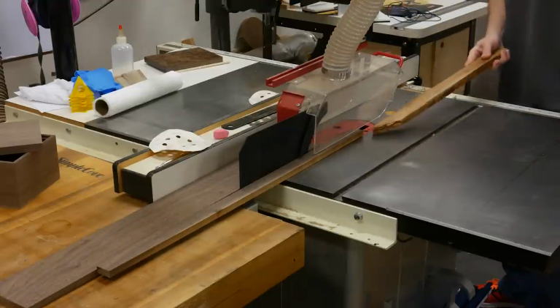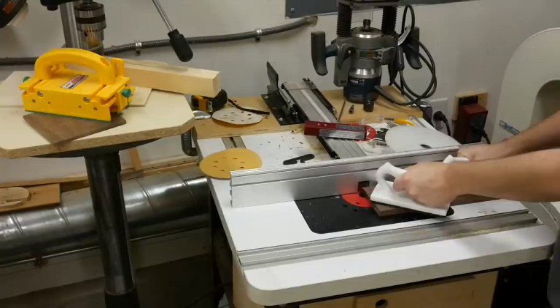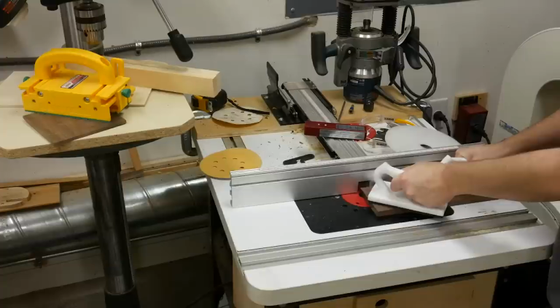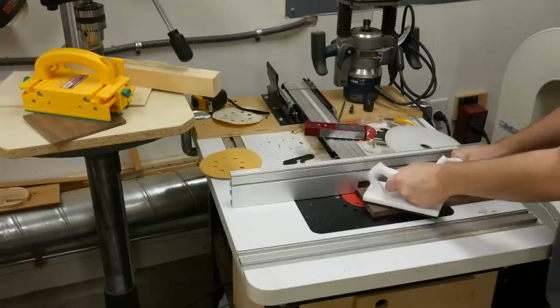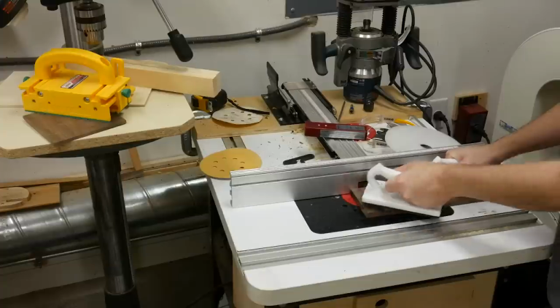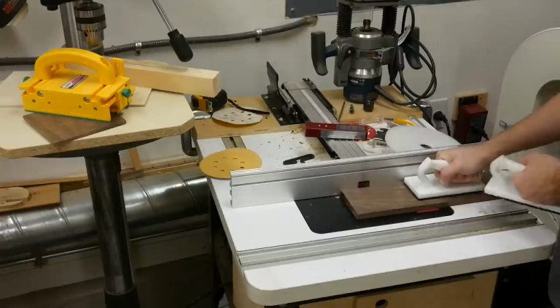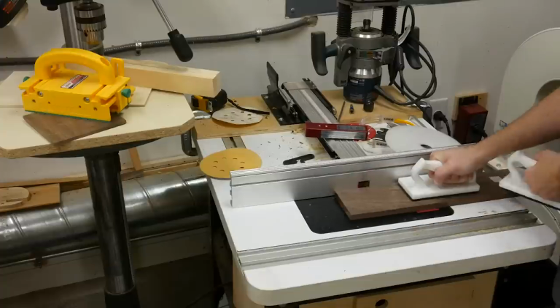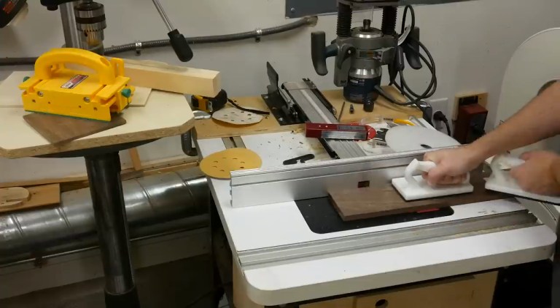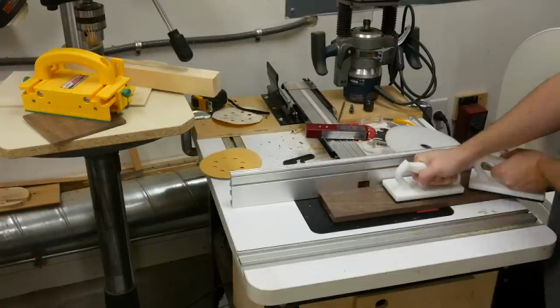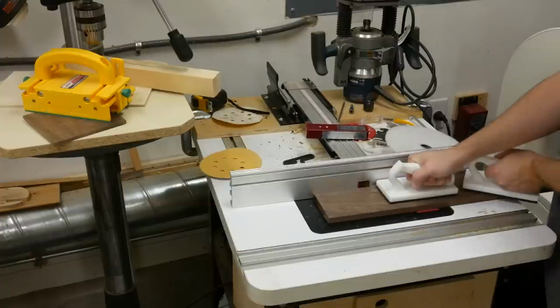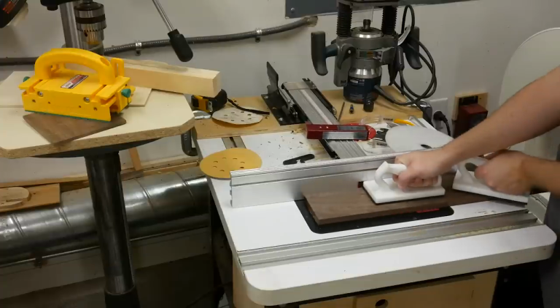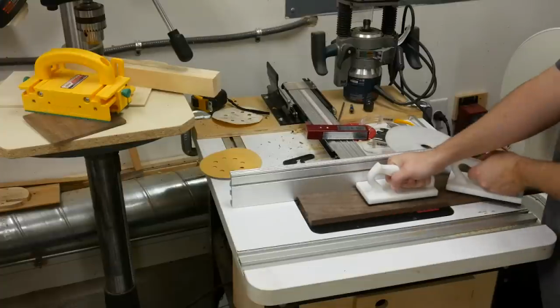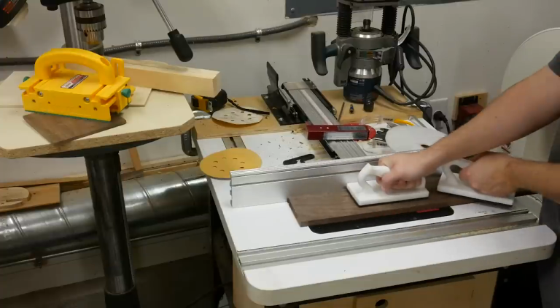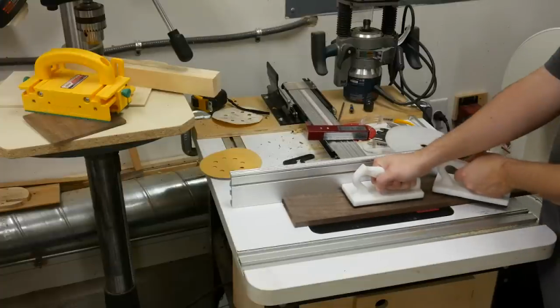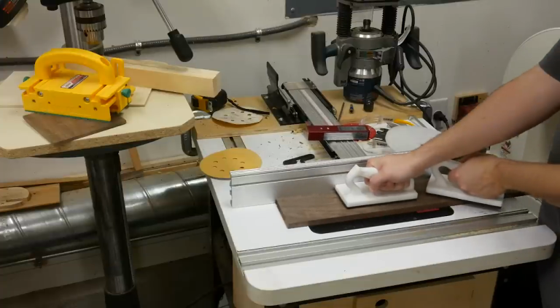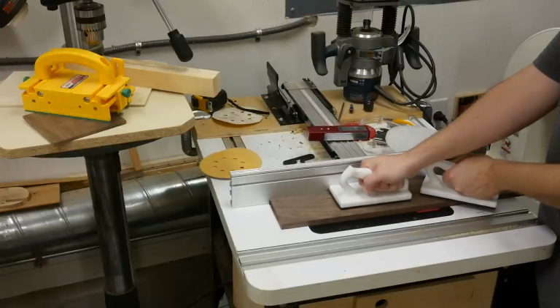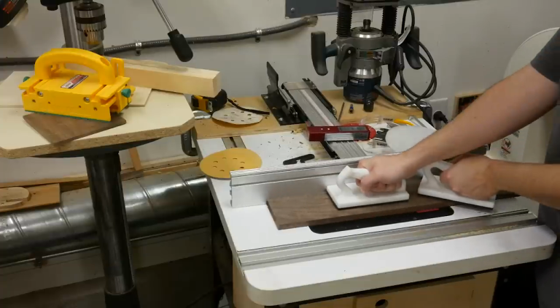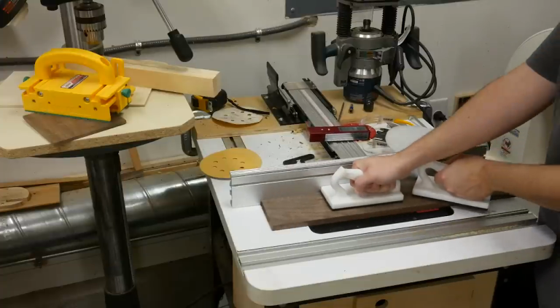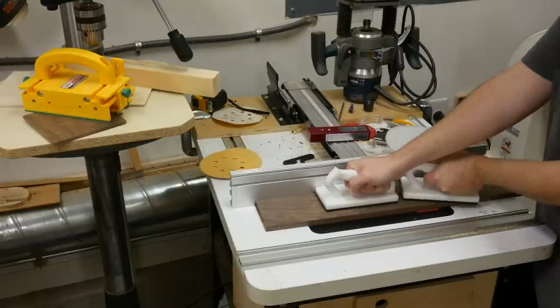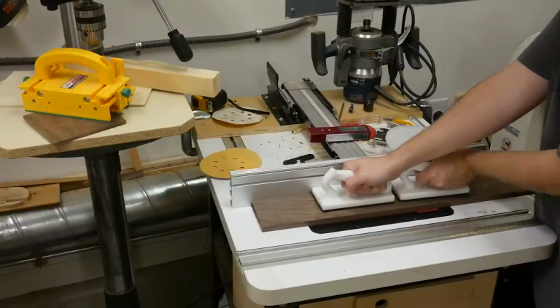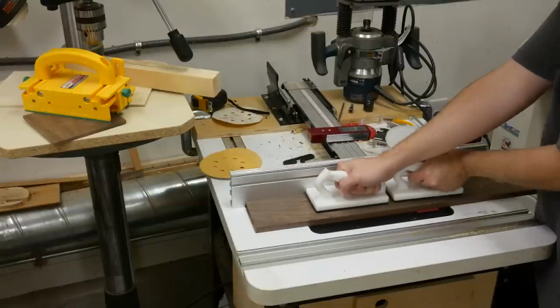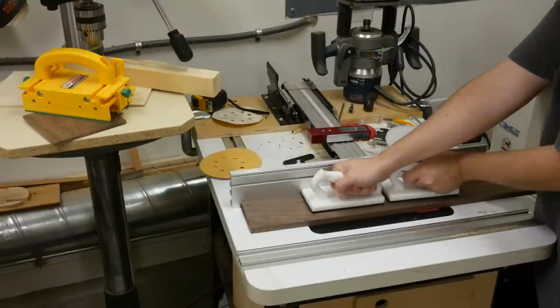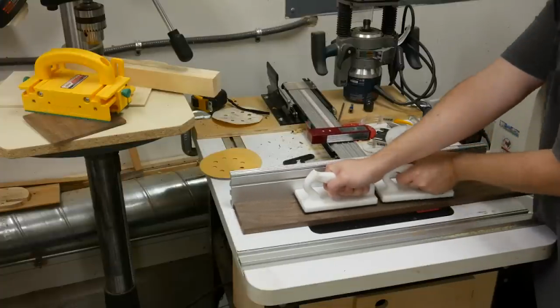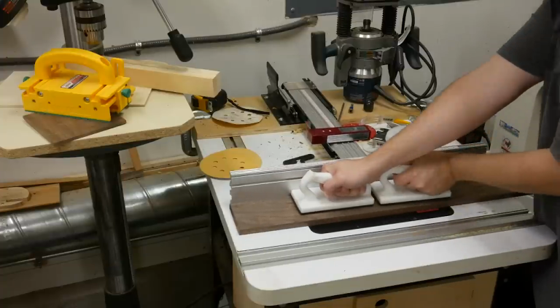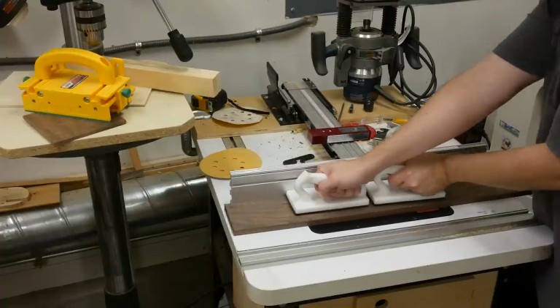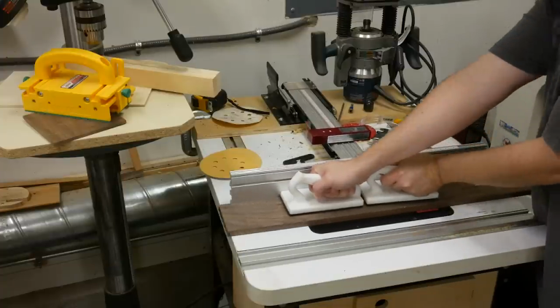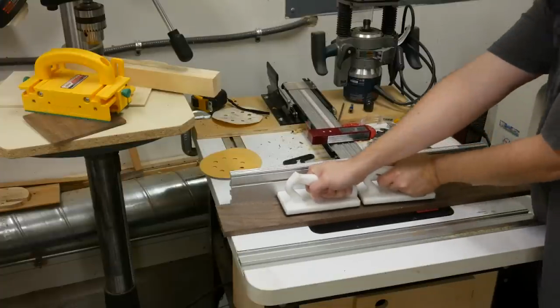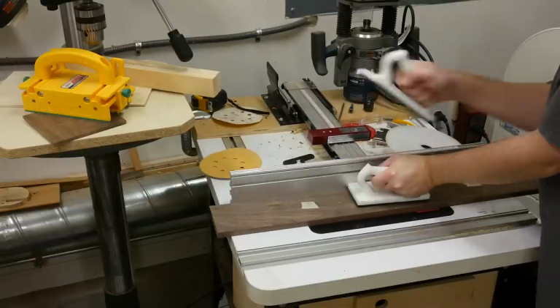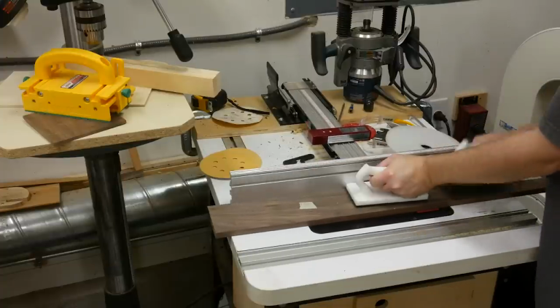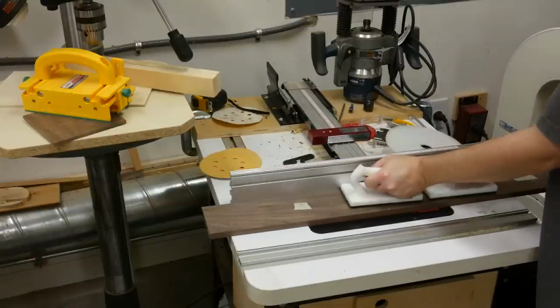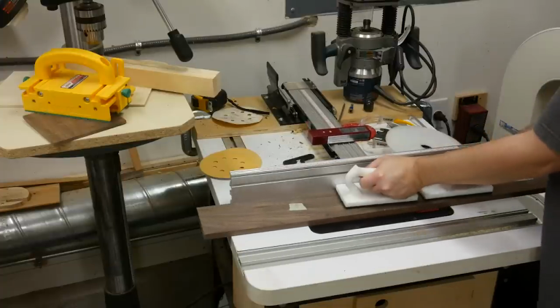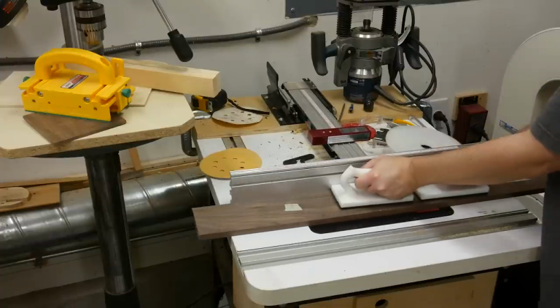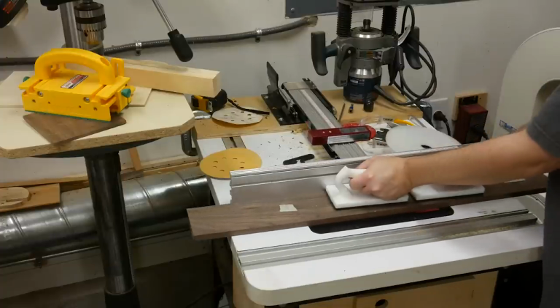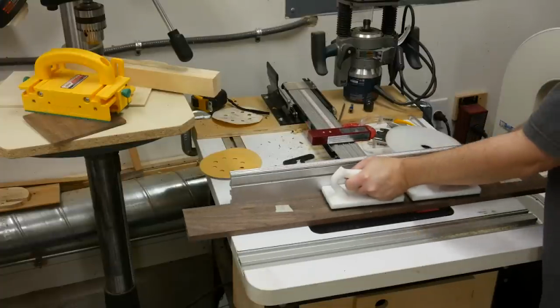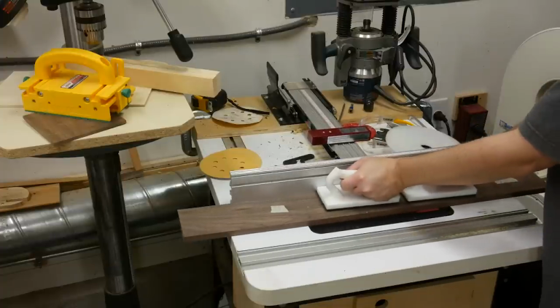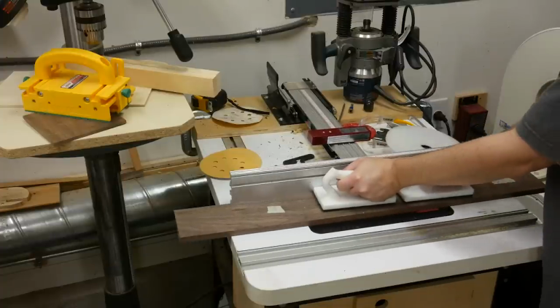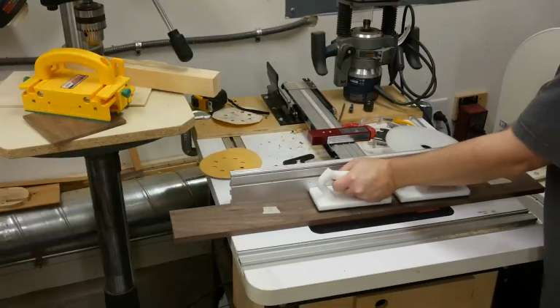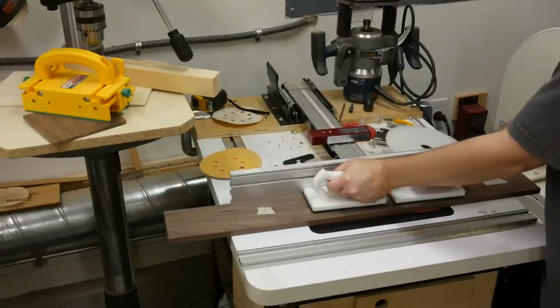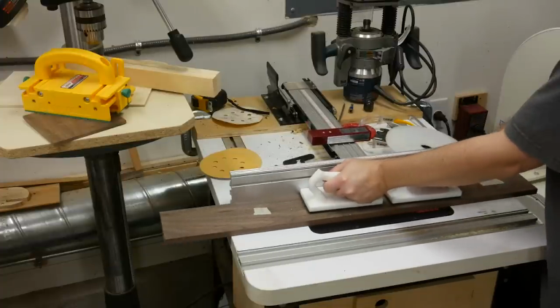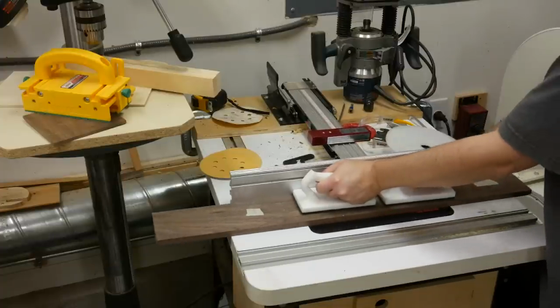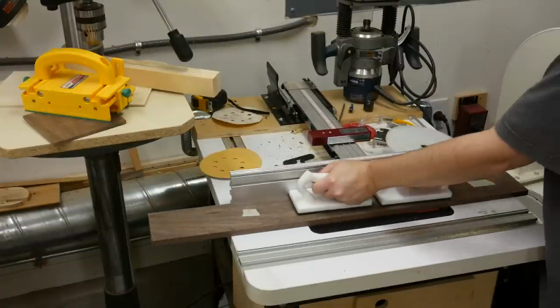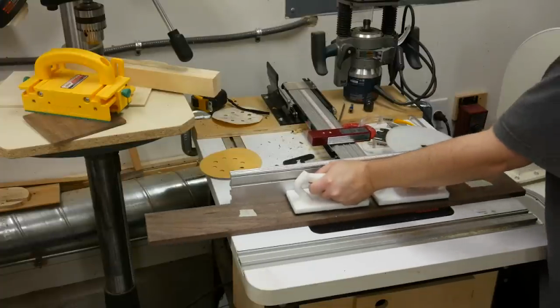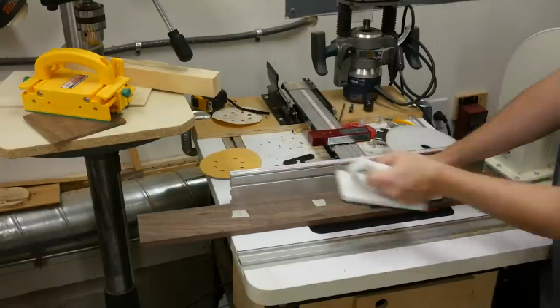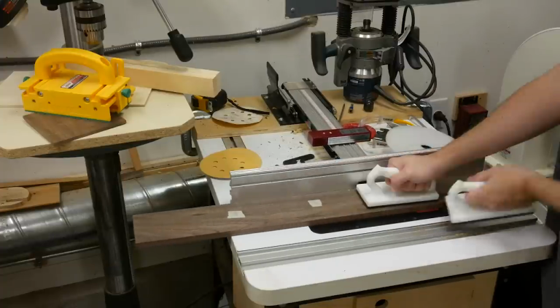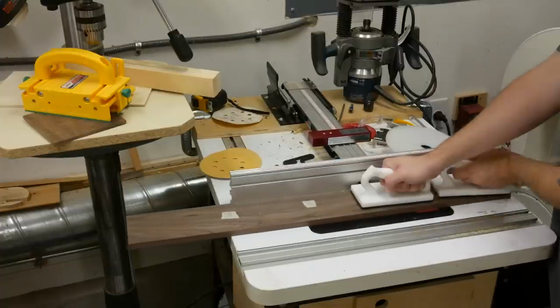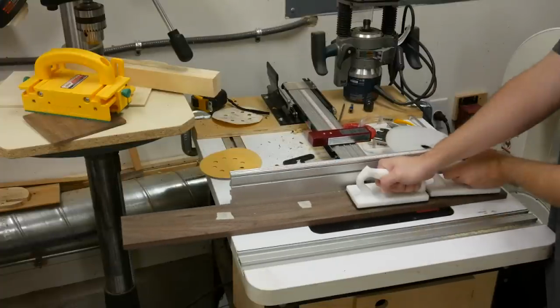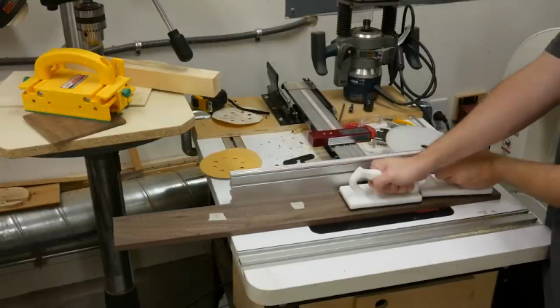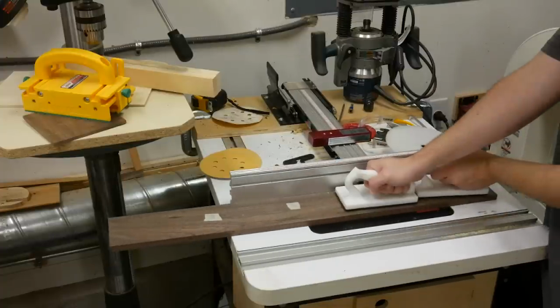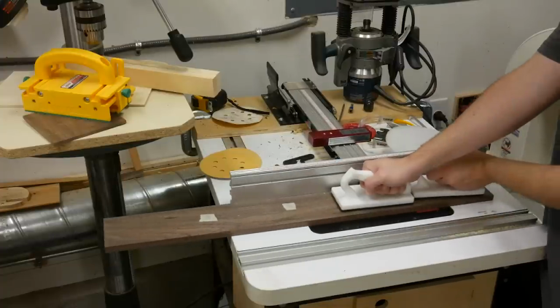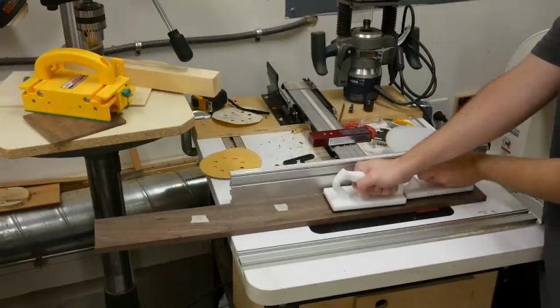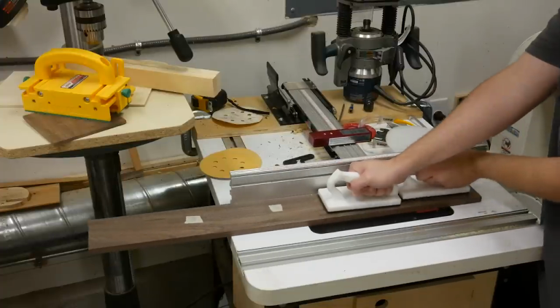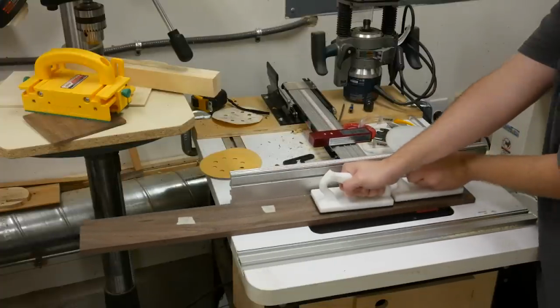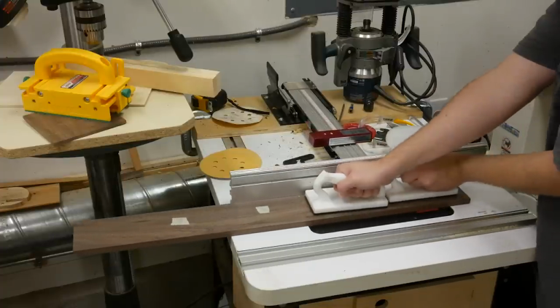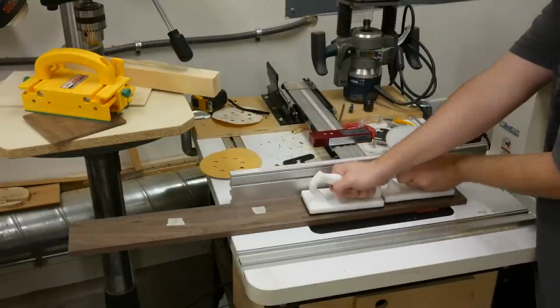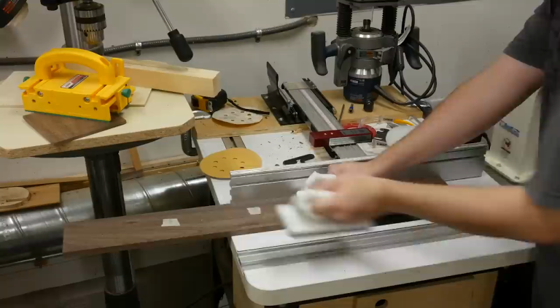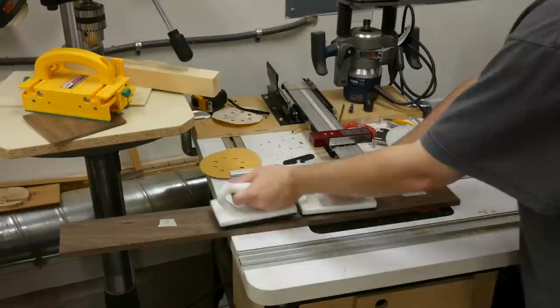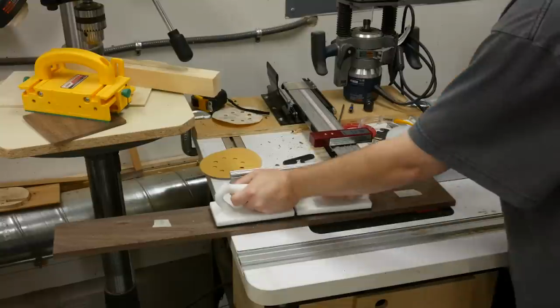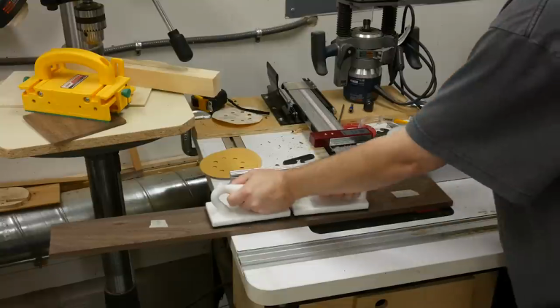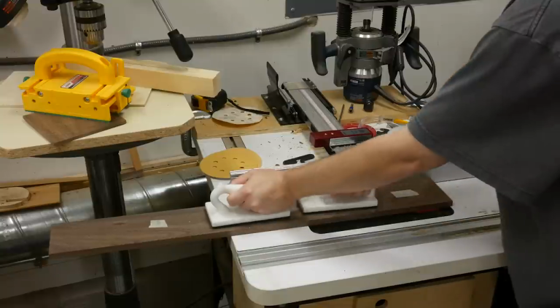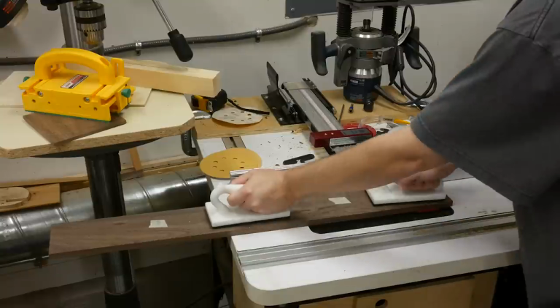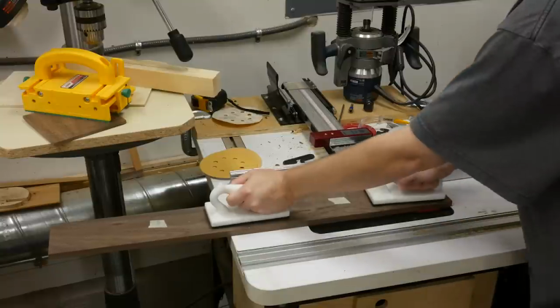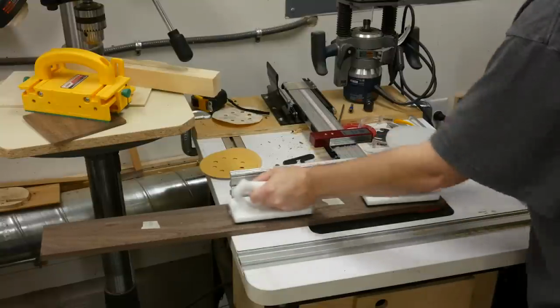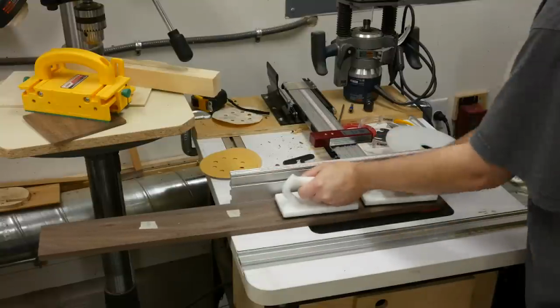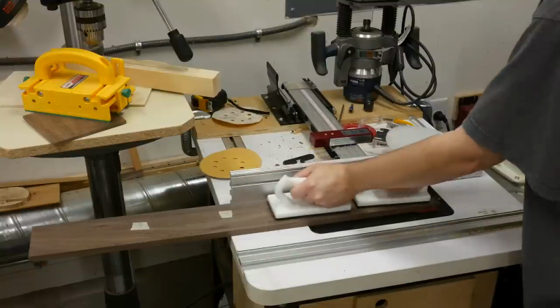Next up at the router table, I use a quarter-inch spiral bit and cut a quarter-inch by quarter-inch groove for the bottom panel.